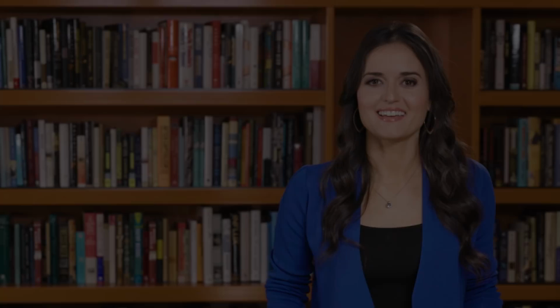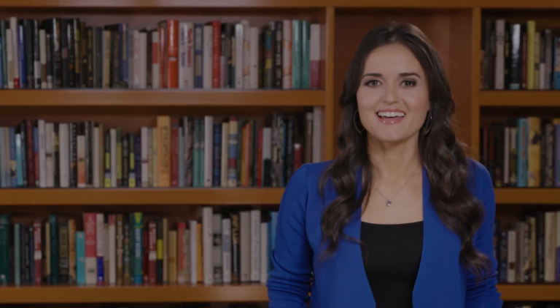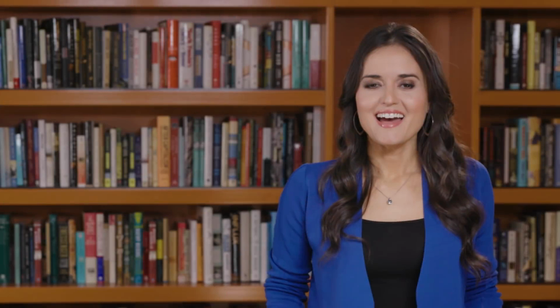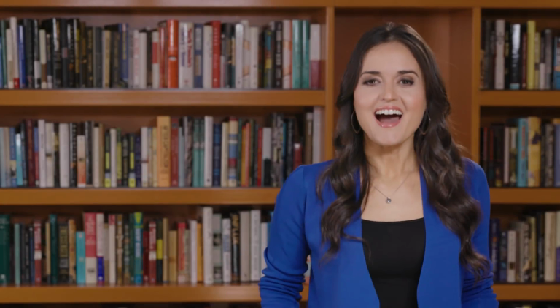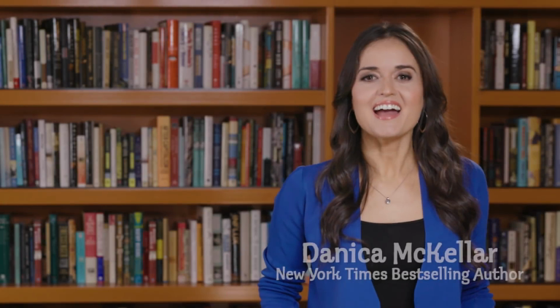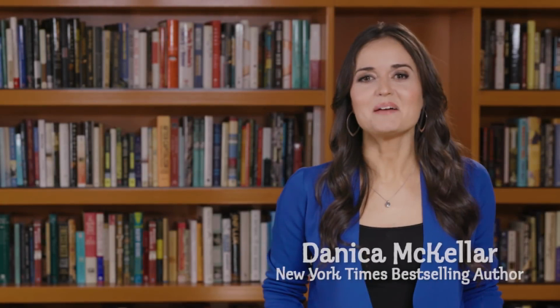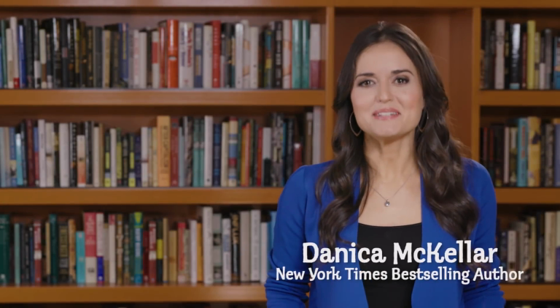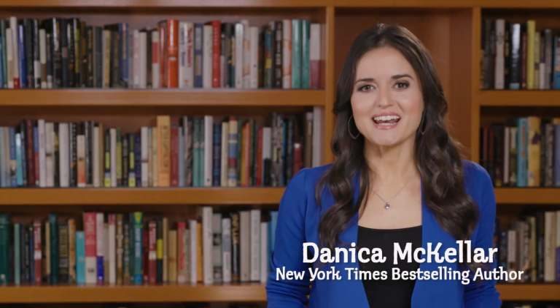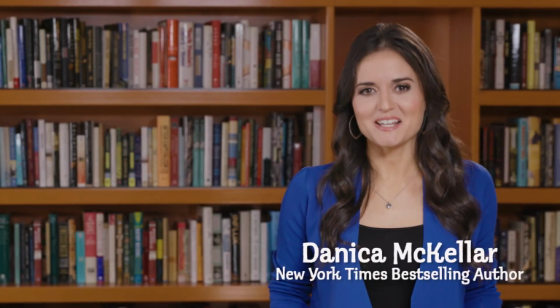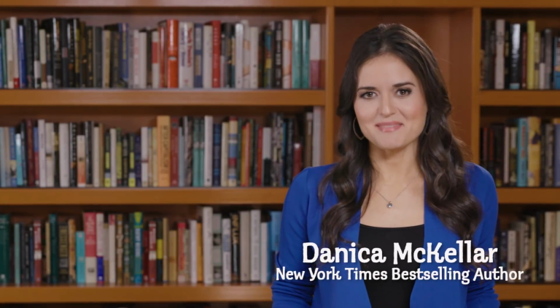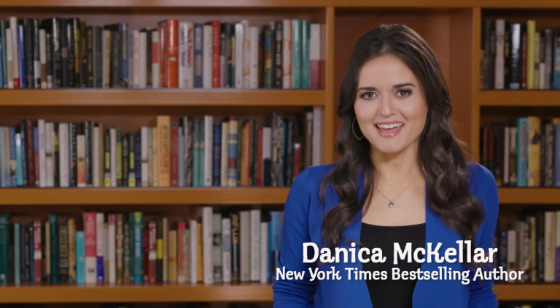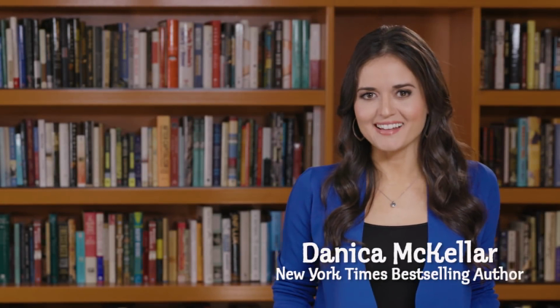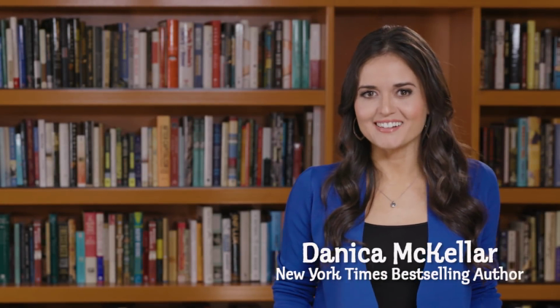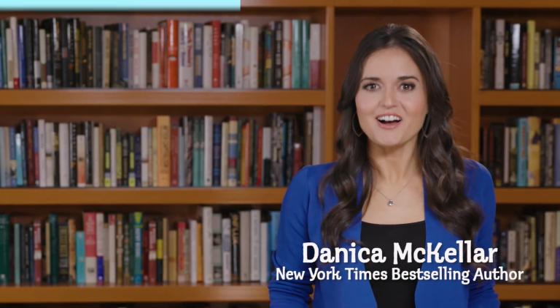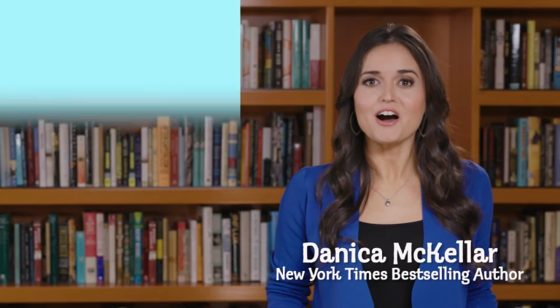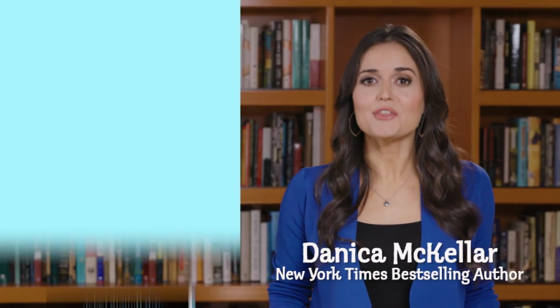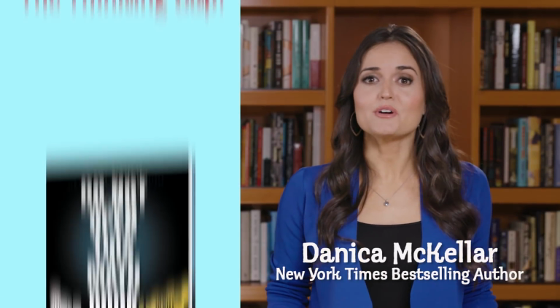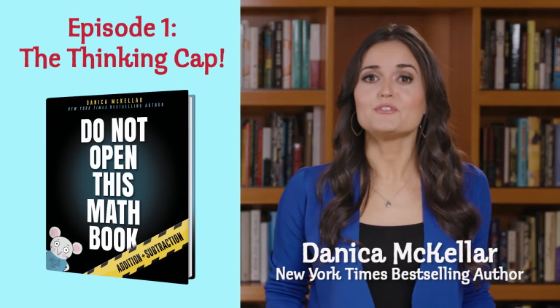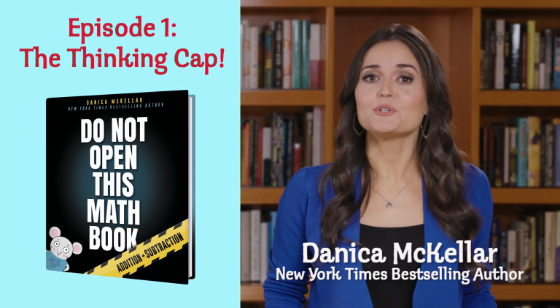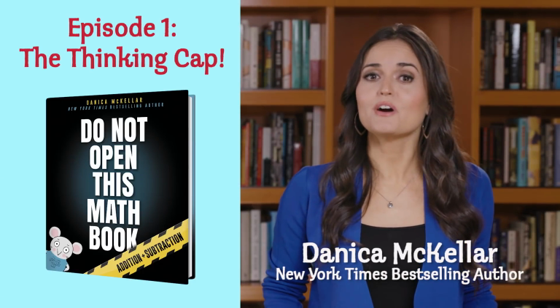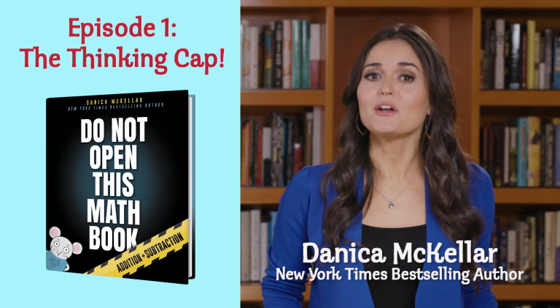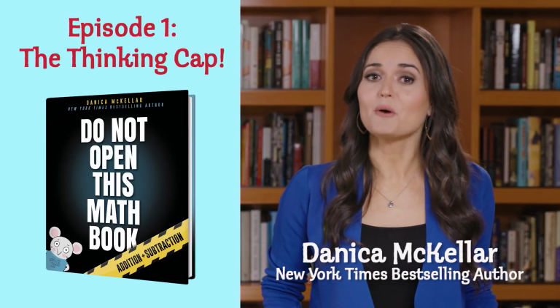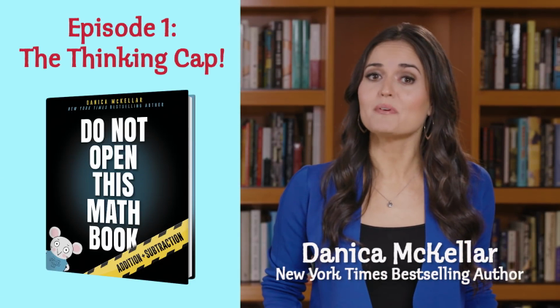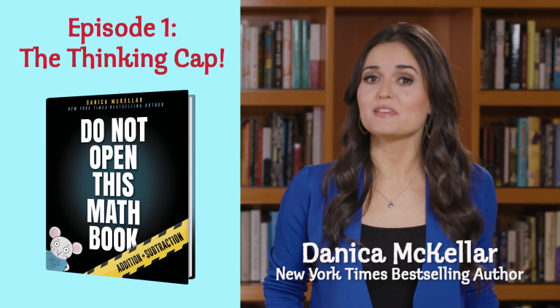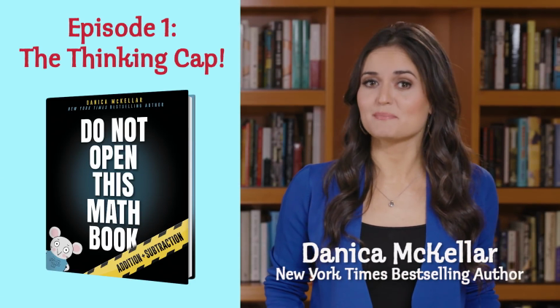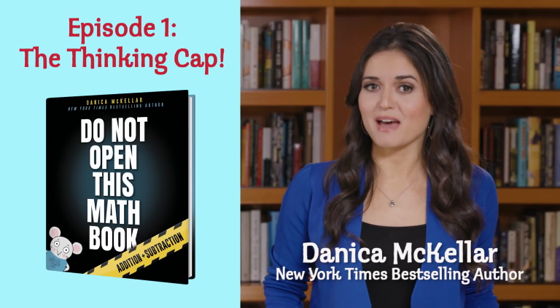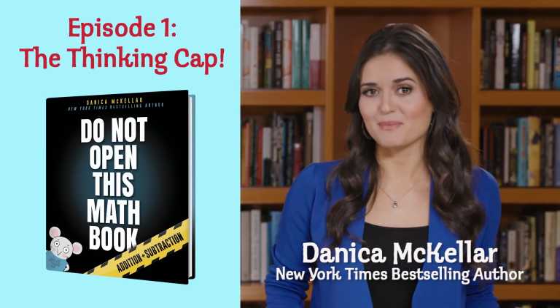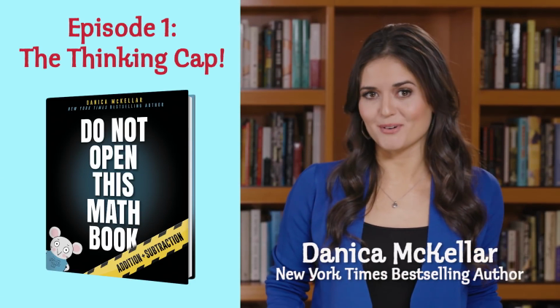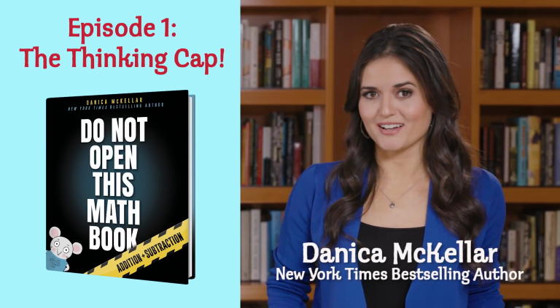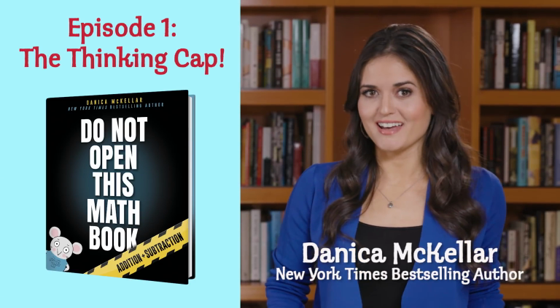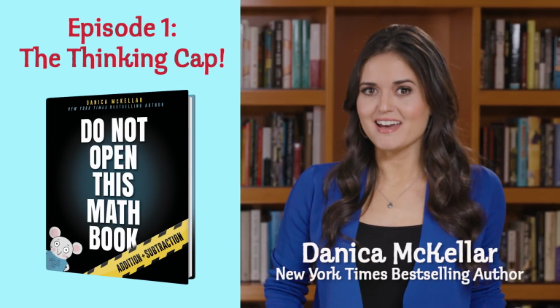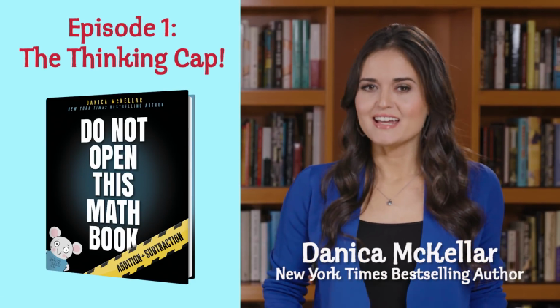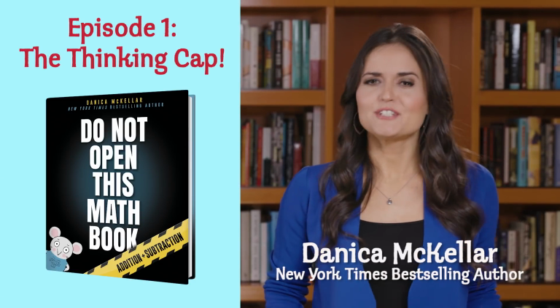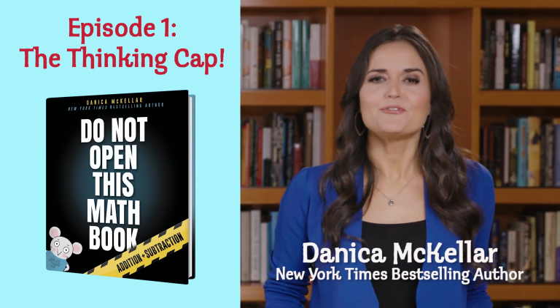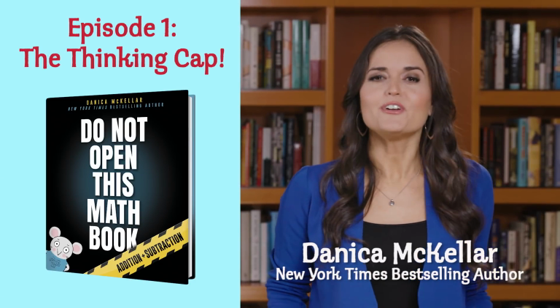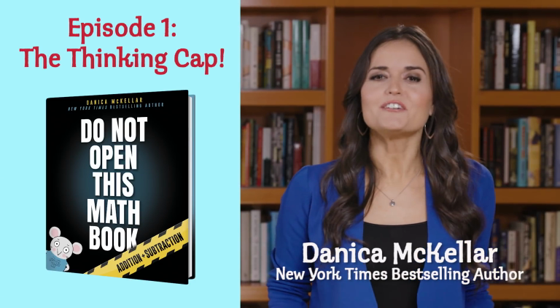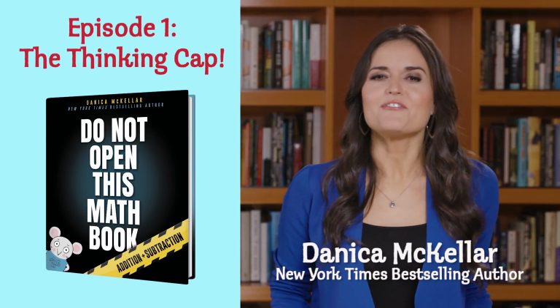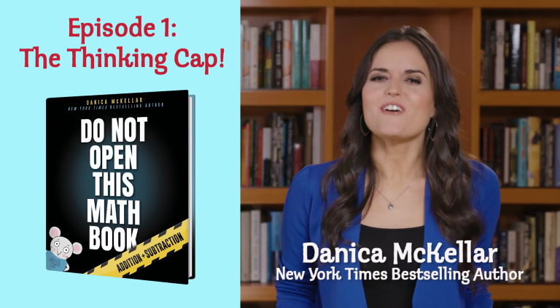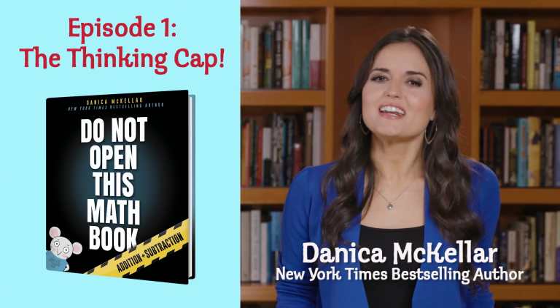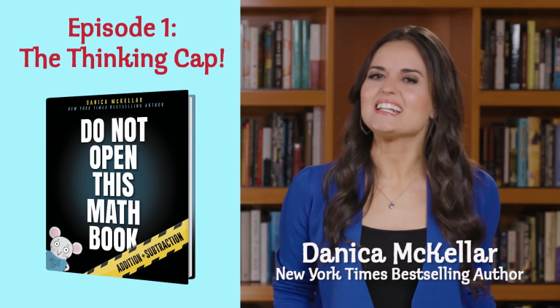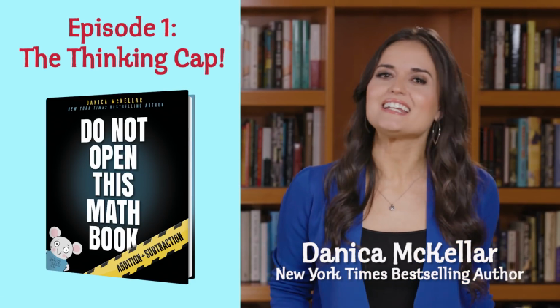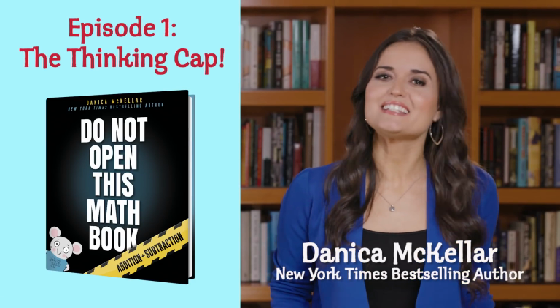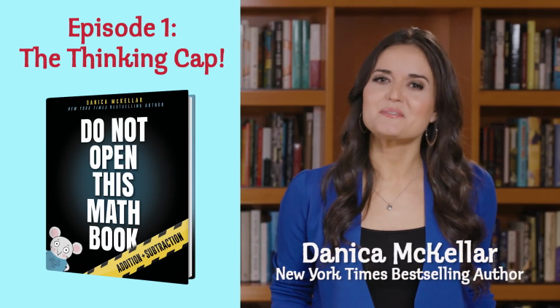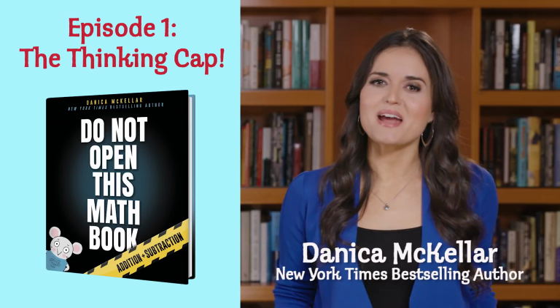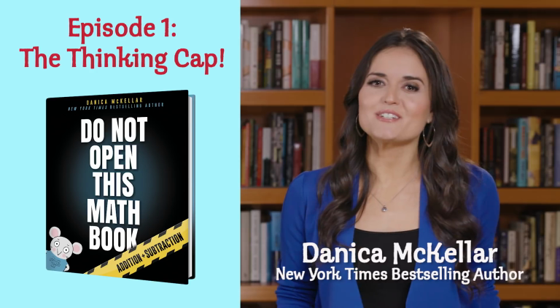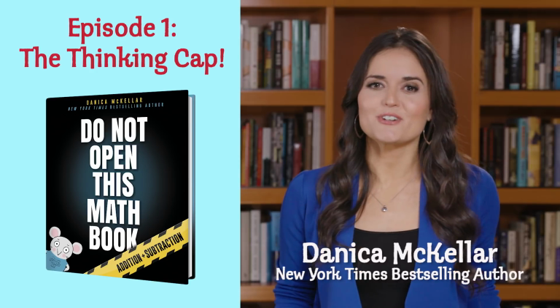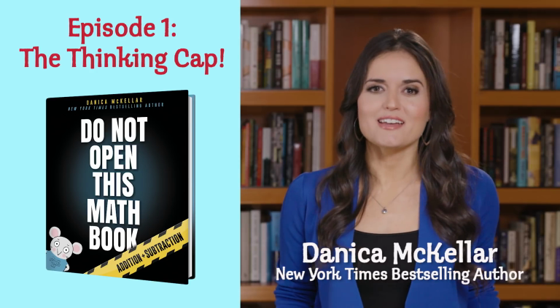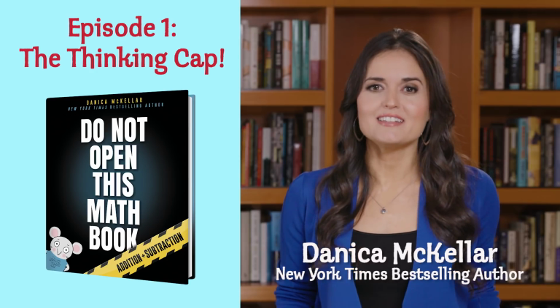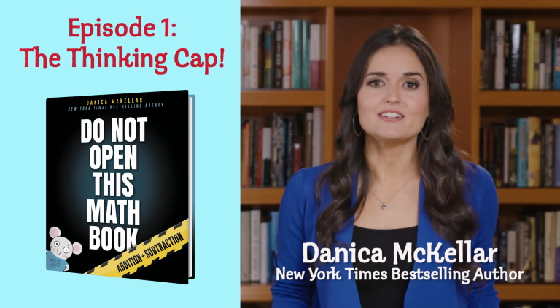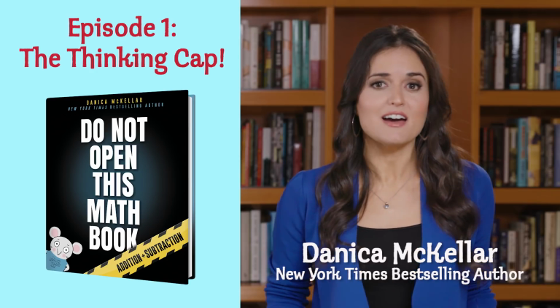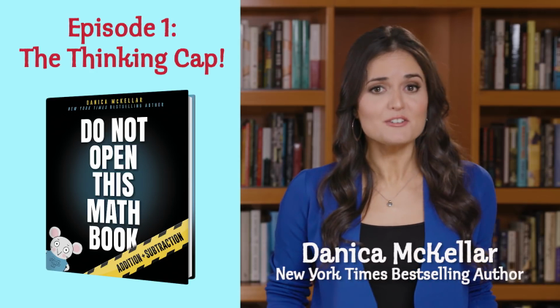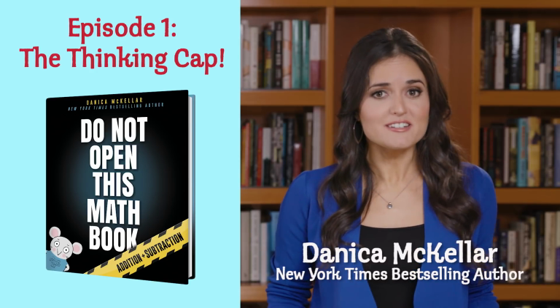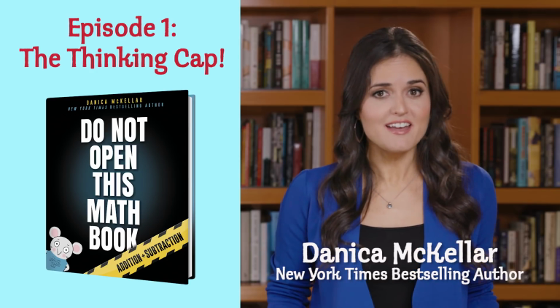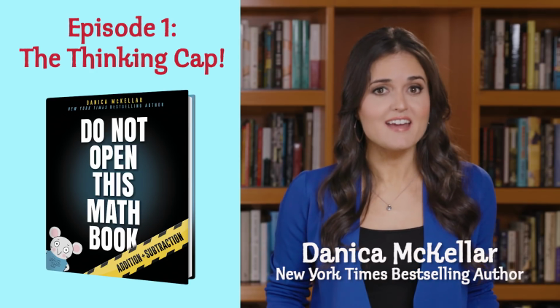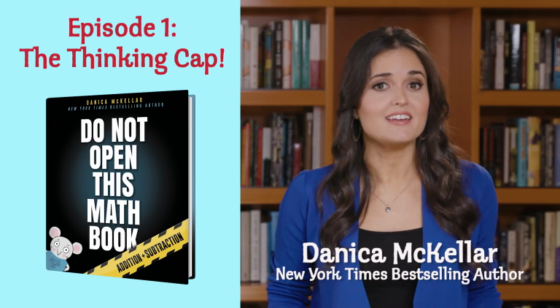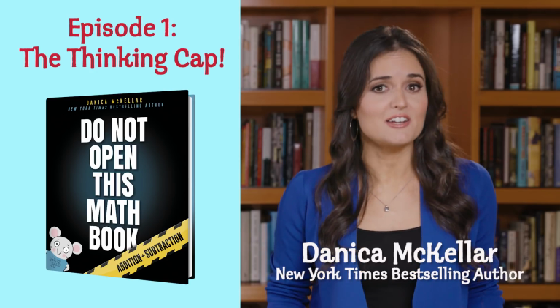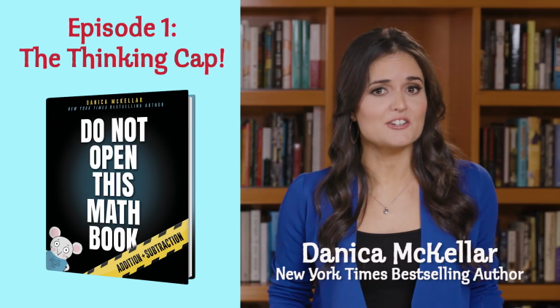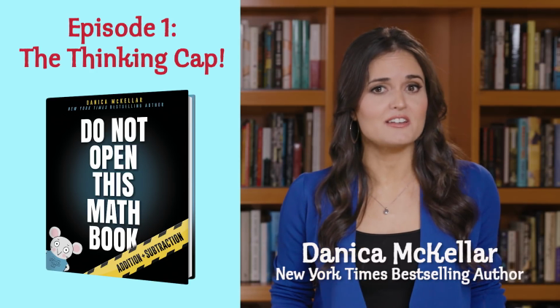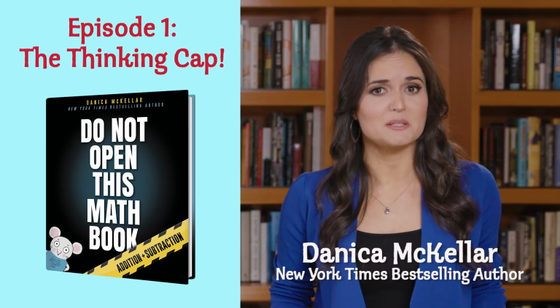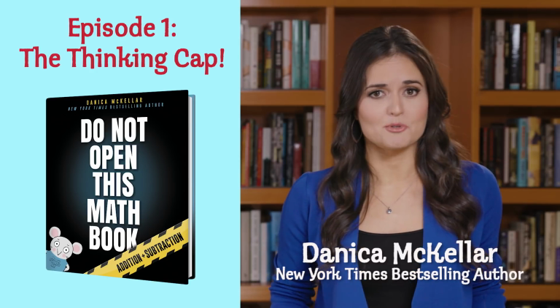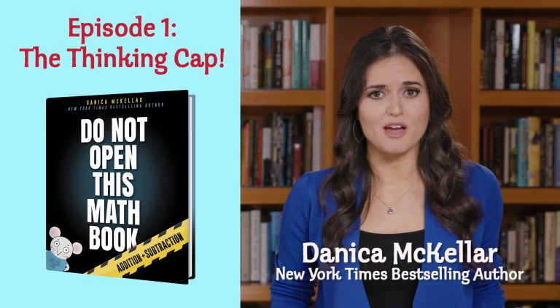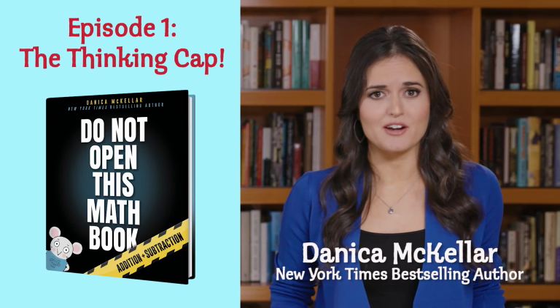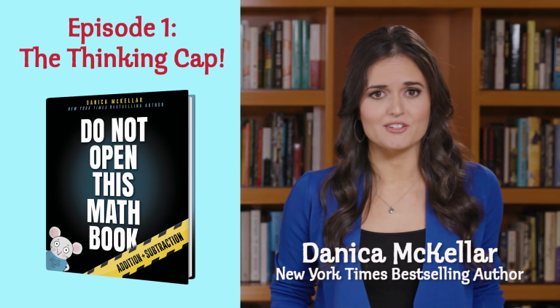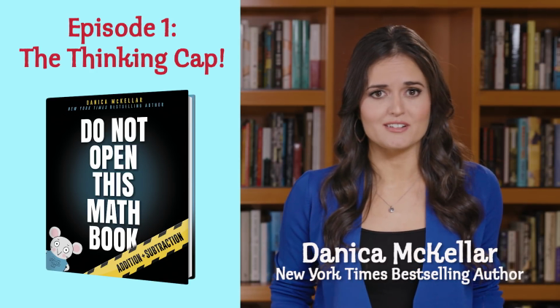Hi, I'm Danica McKellar, author of Do Not Open This Math Book. It's full of fun and easy ways for kids to understand addition and subtraction.